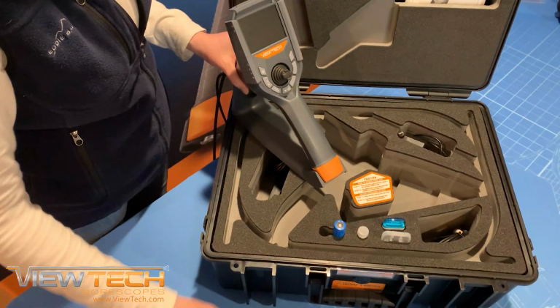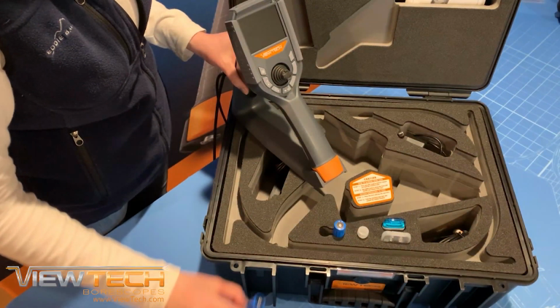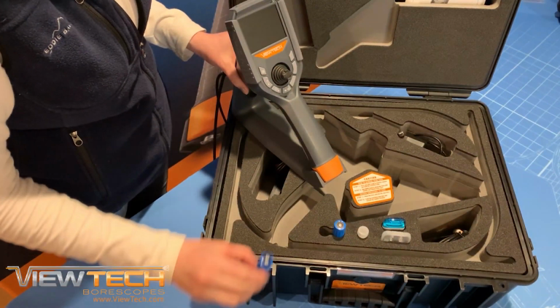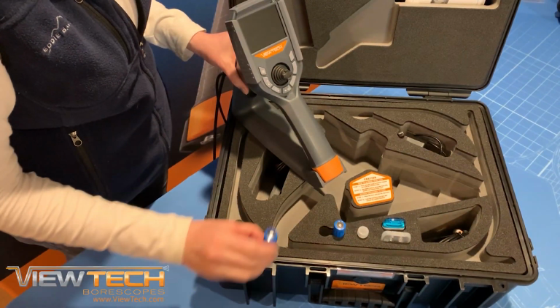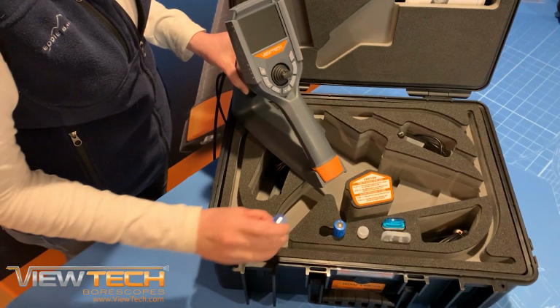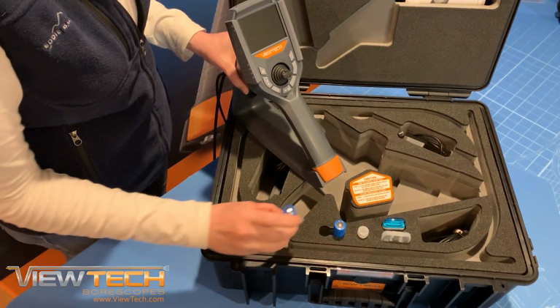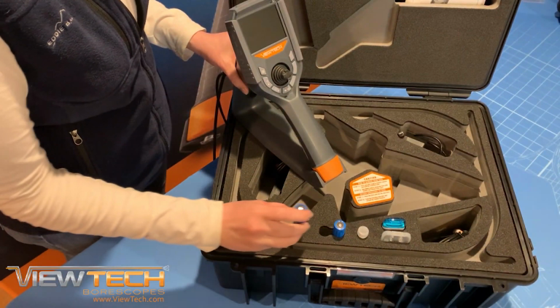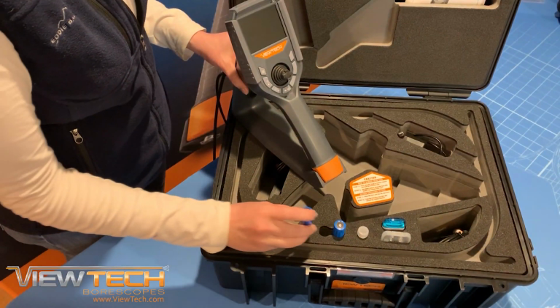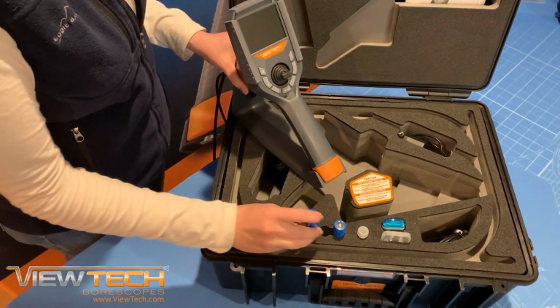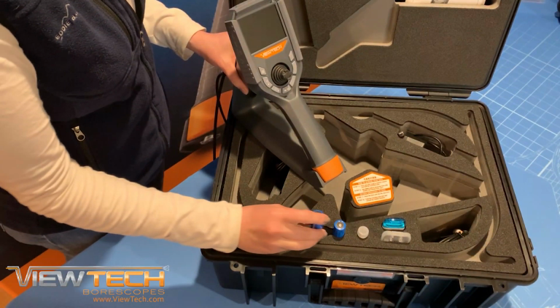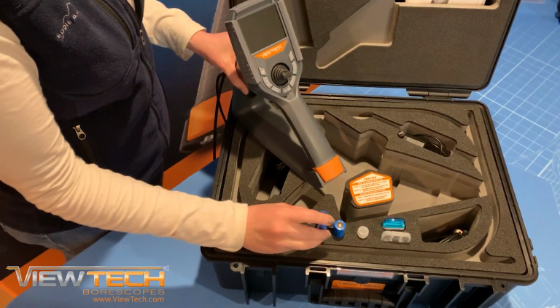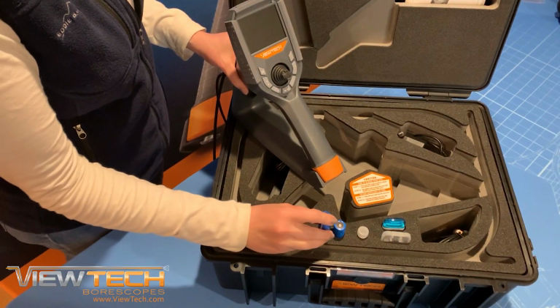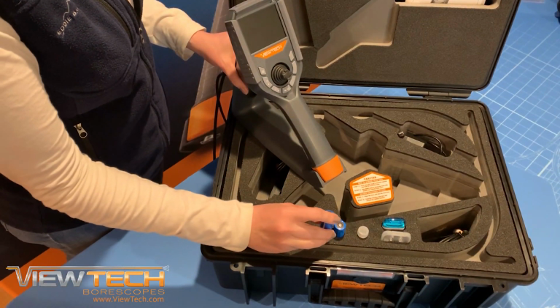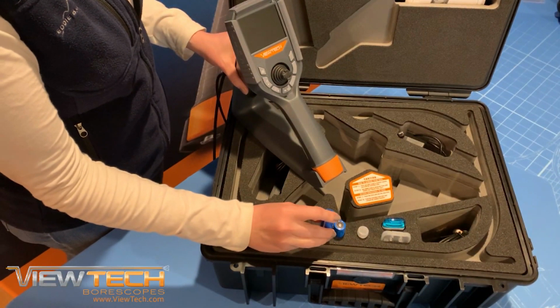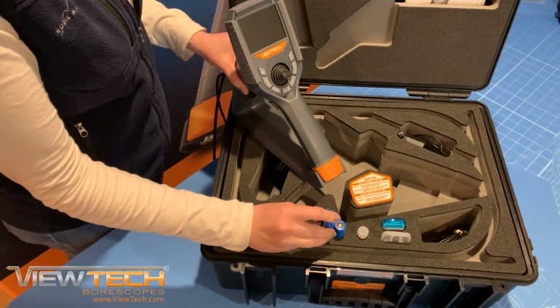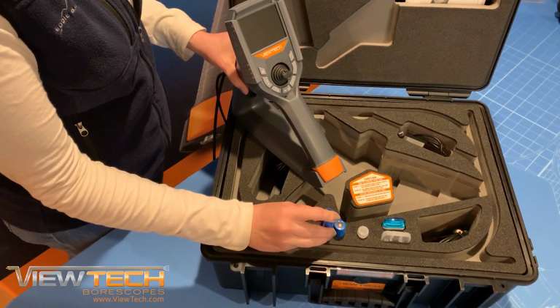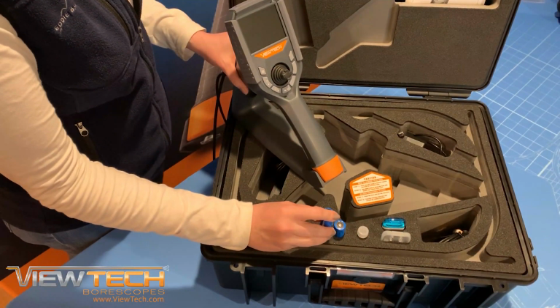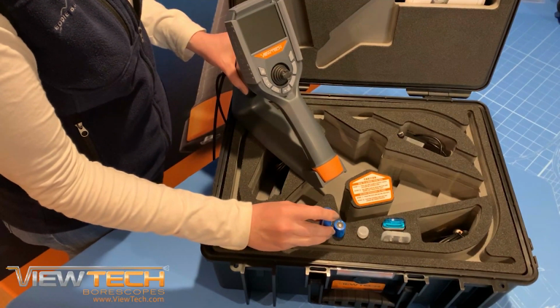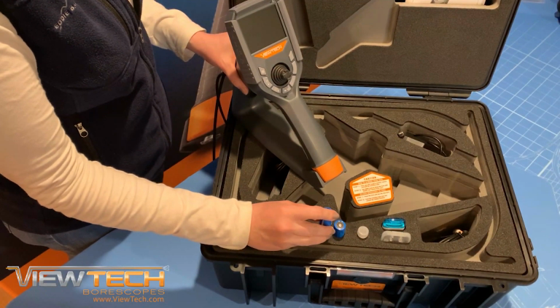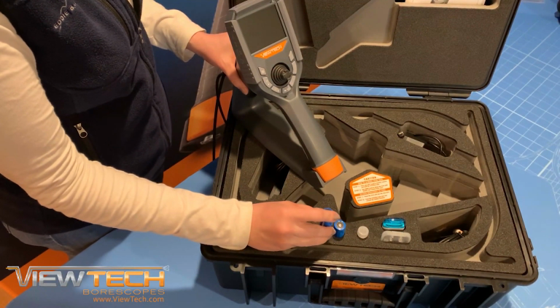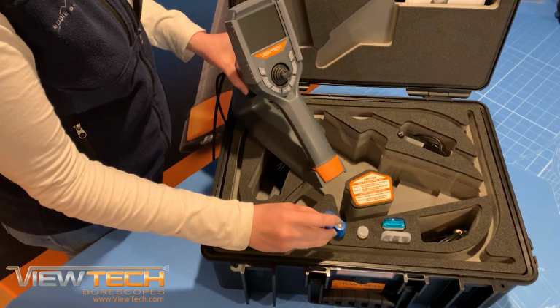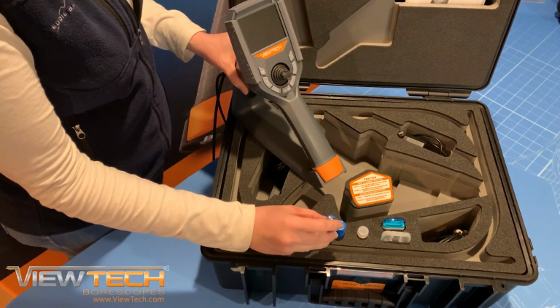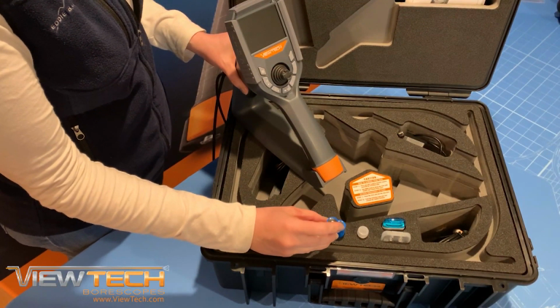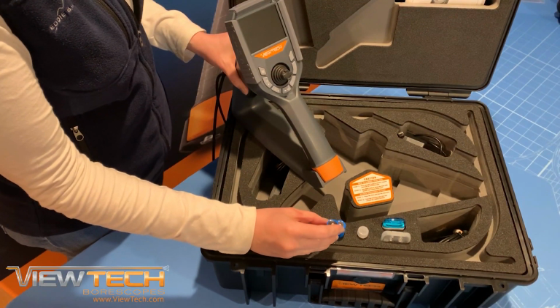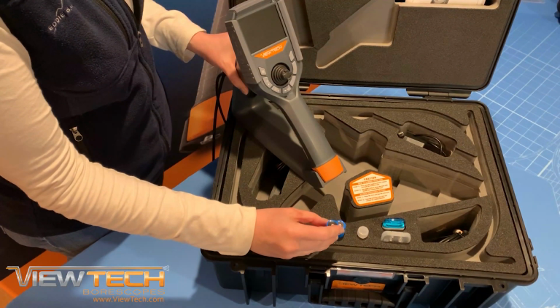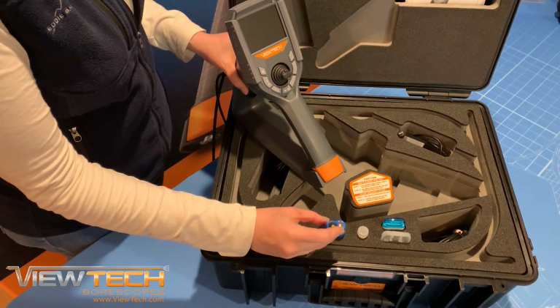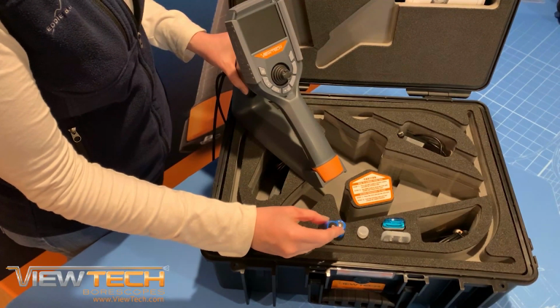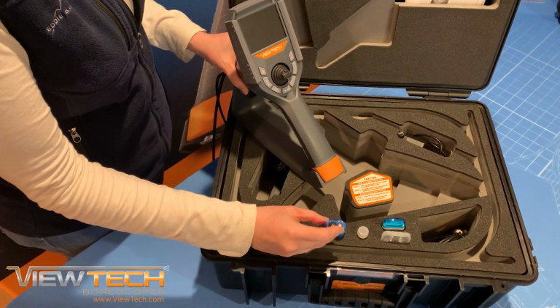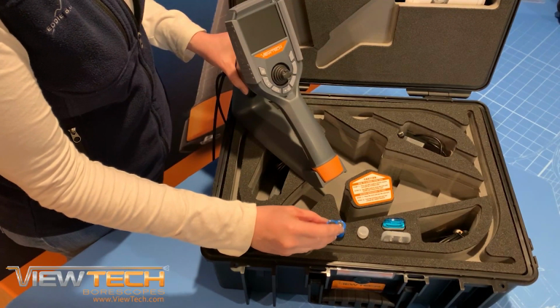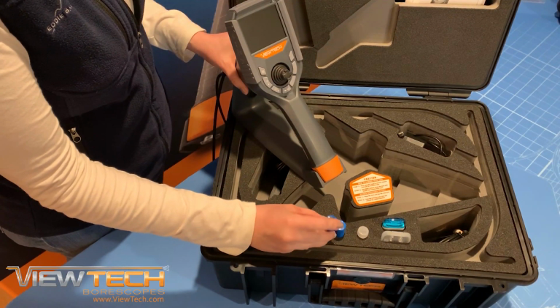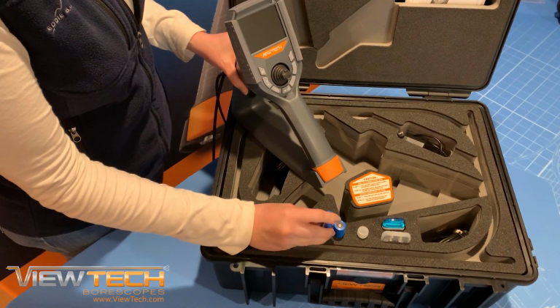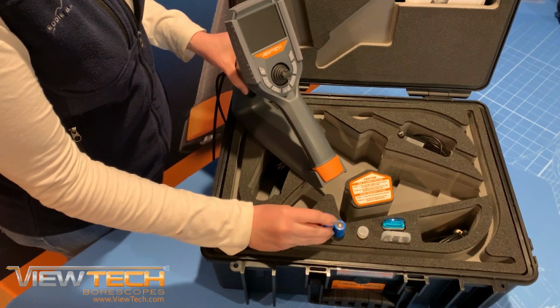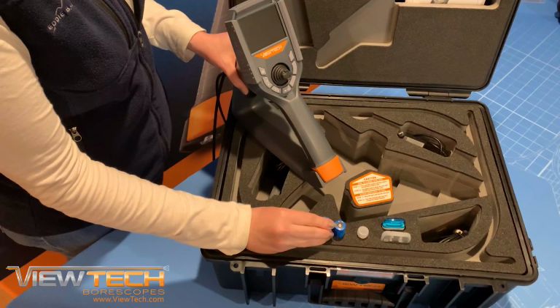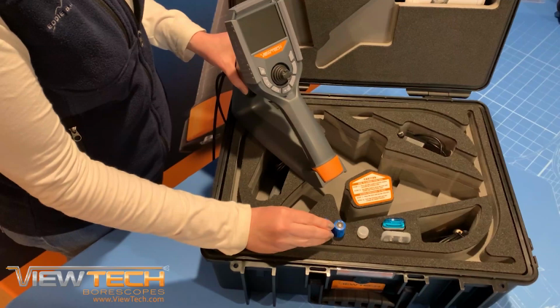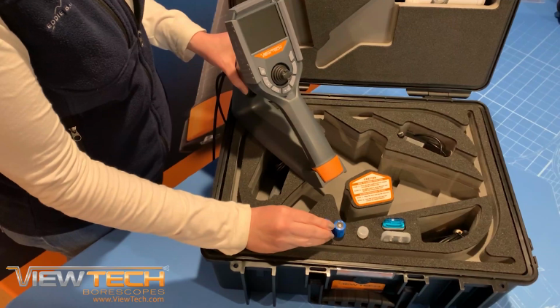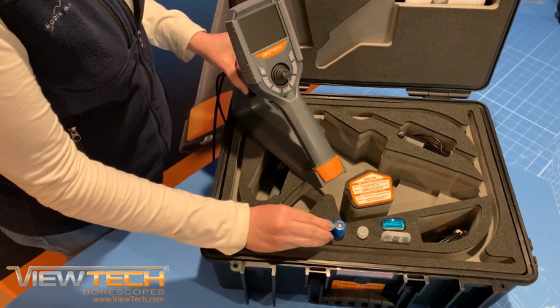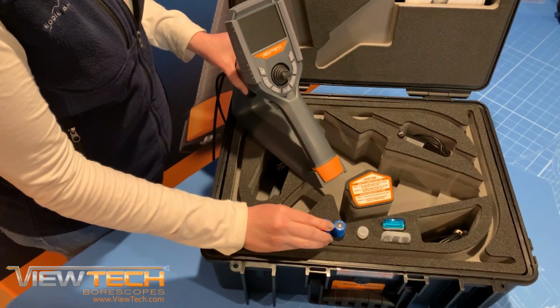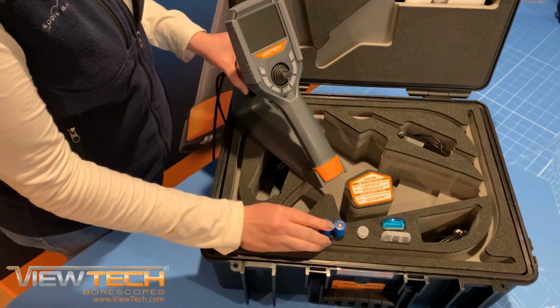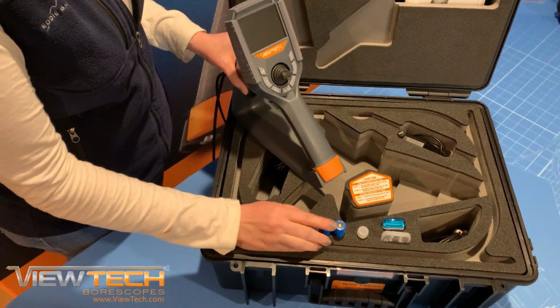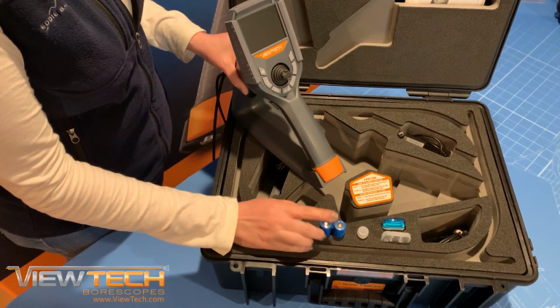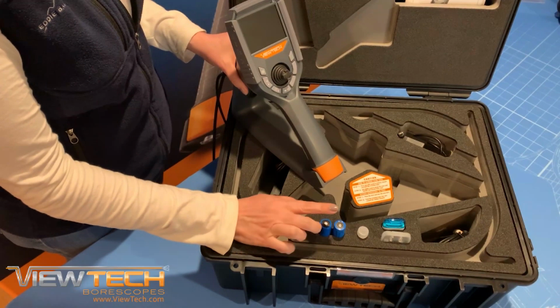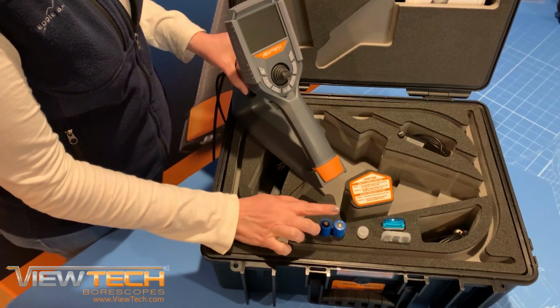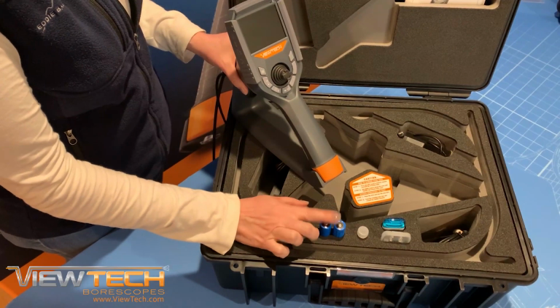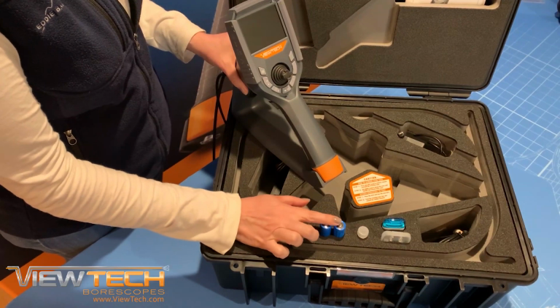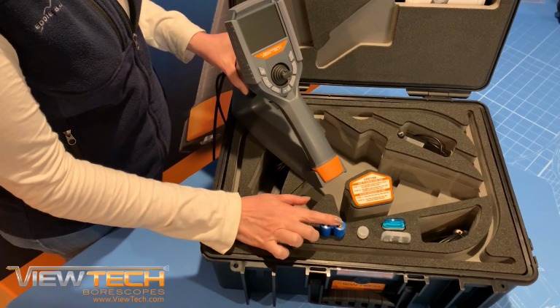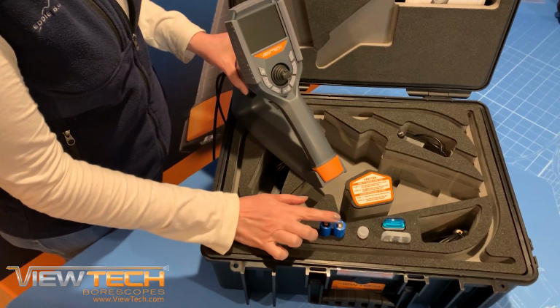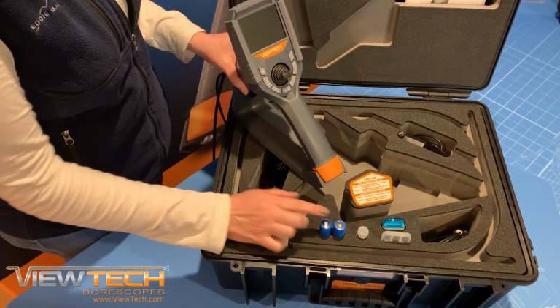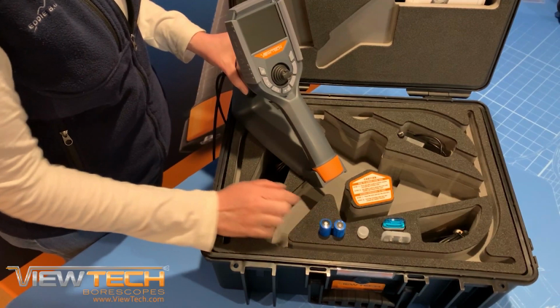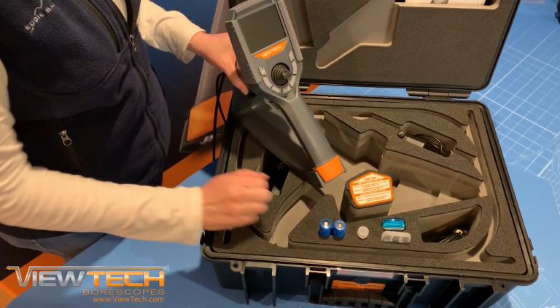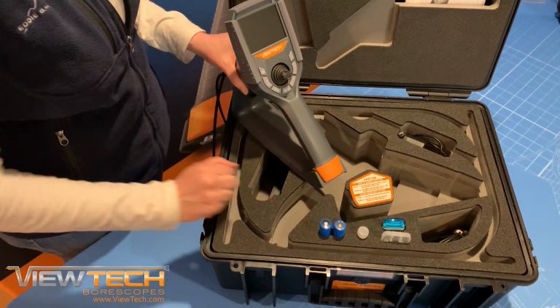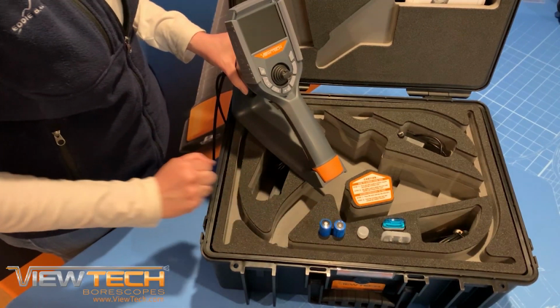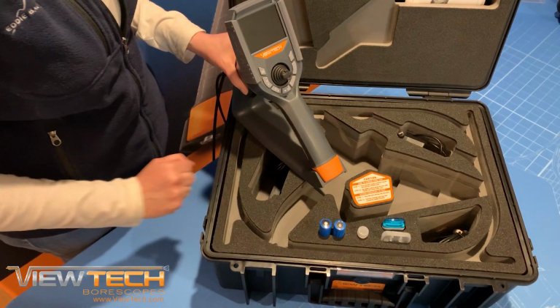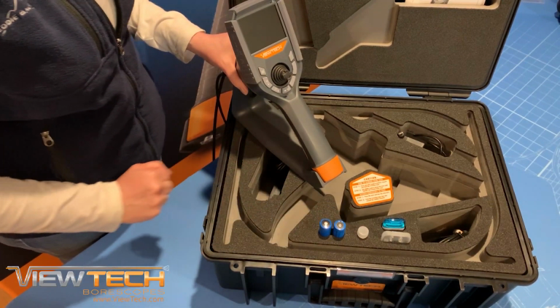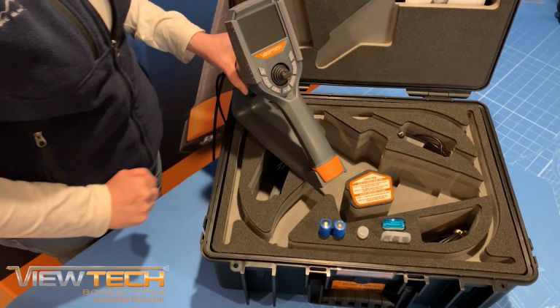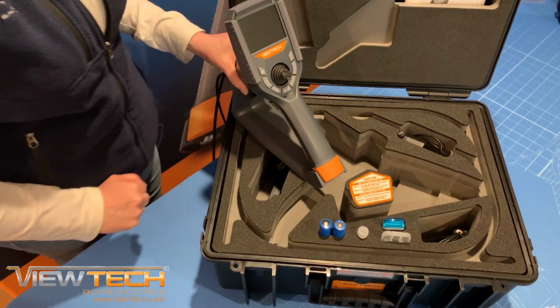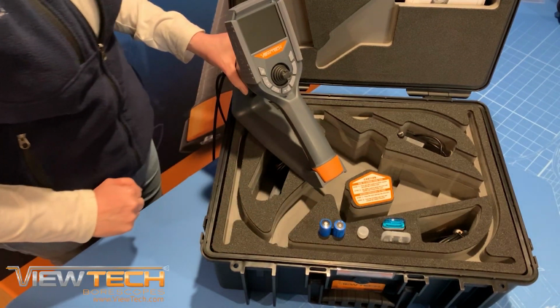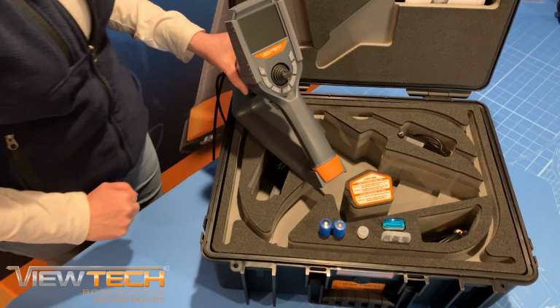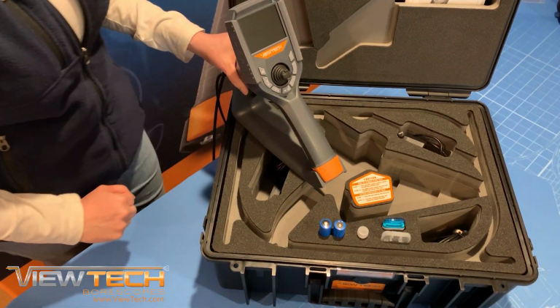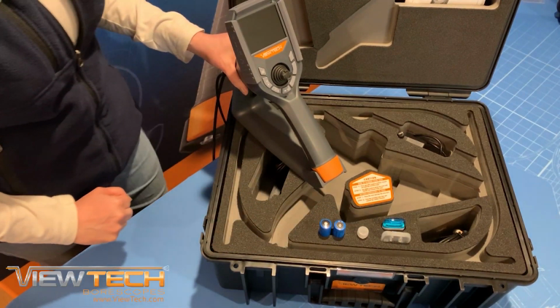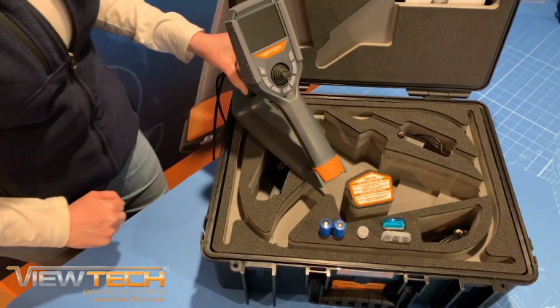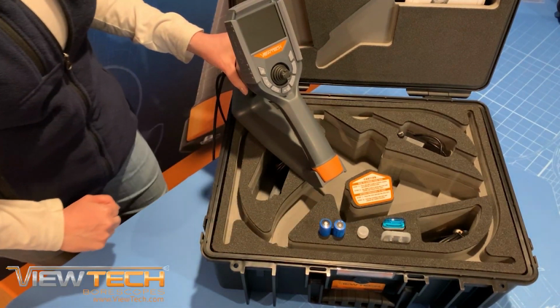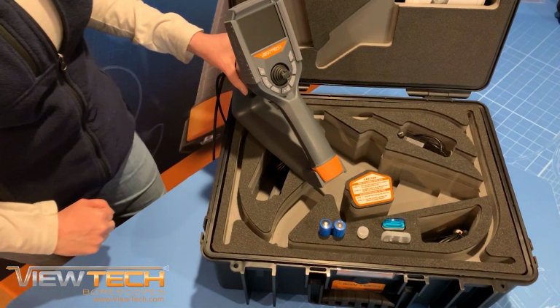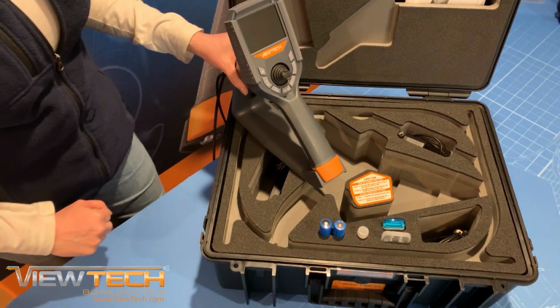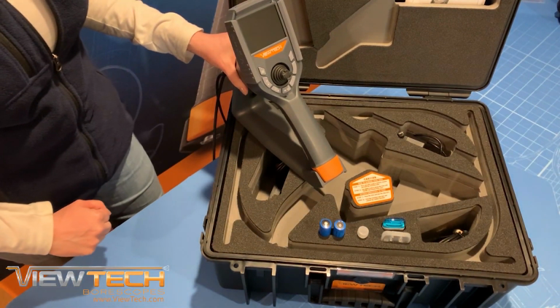It is suggested that if you do not plan on using your Borescope for more than 30 days, that you remove the battery from the compartment and store it inside your VUTEC case.